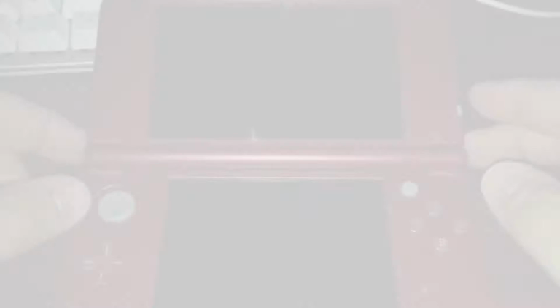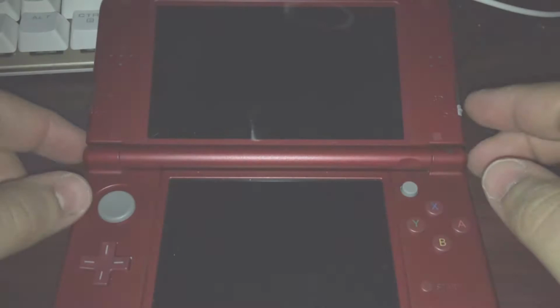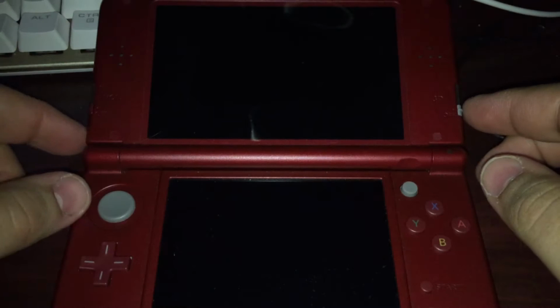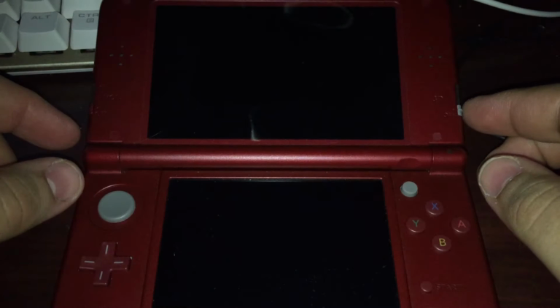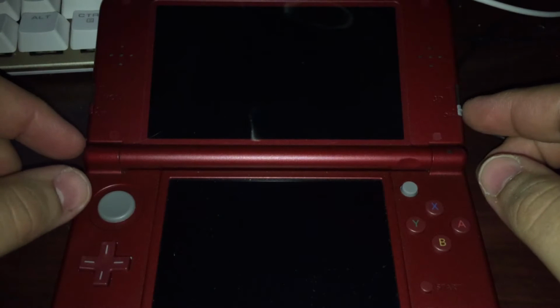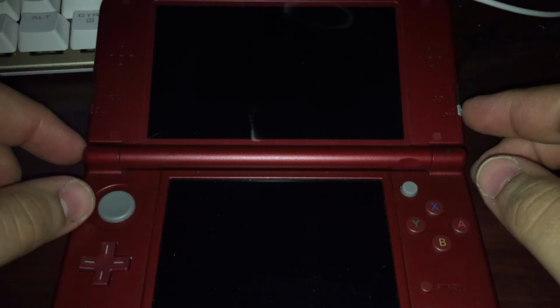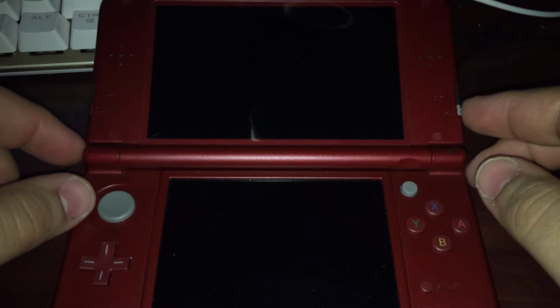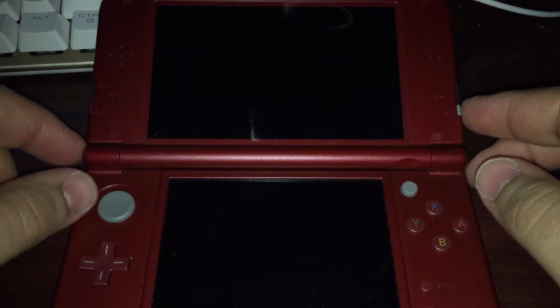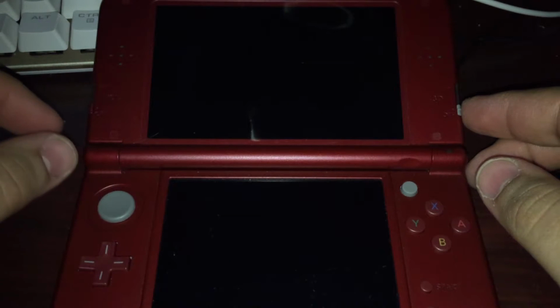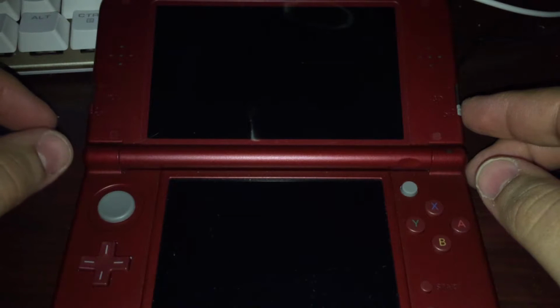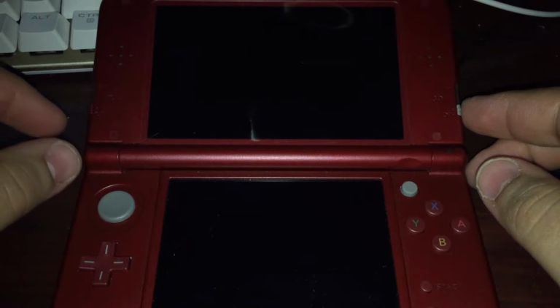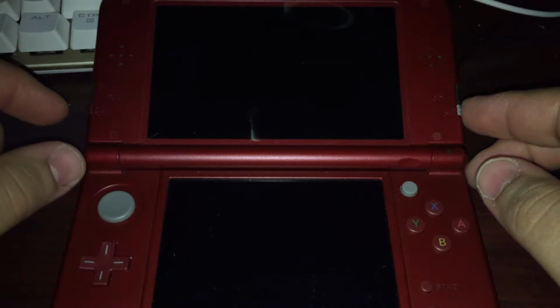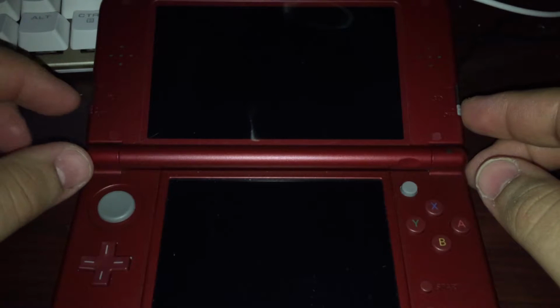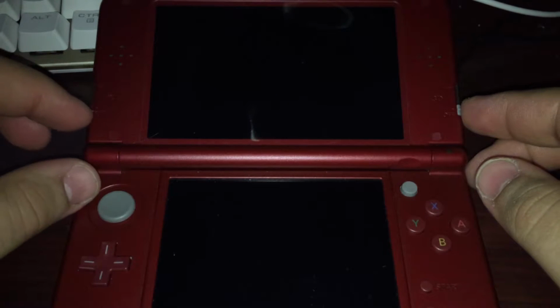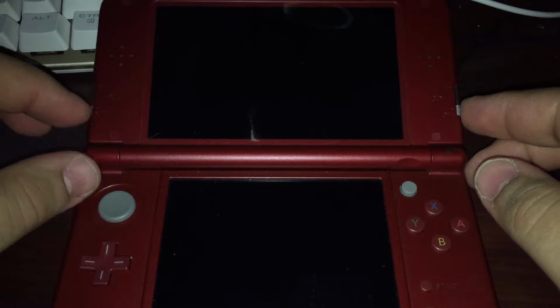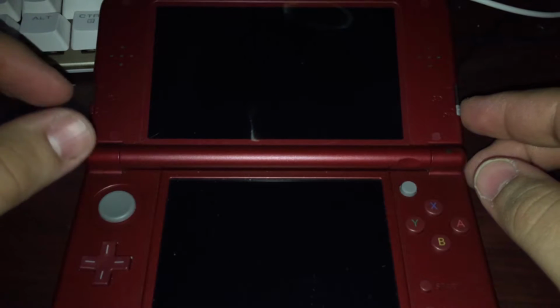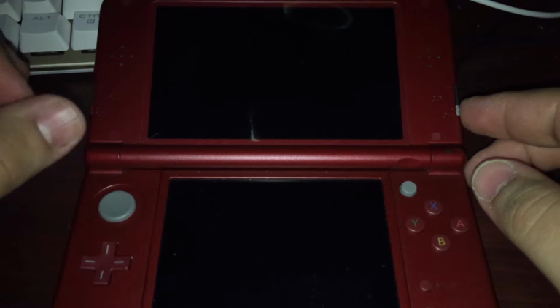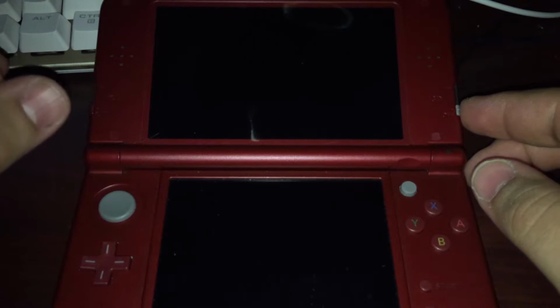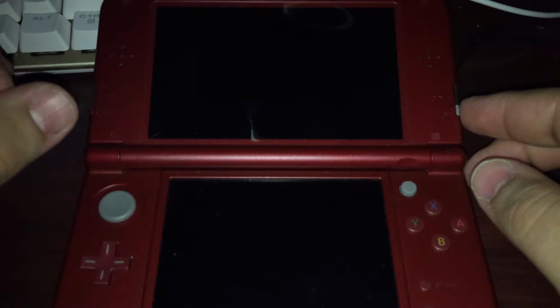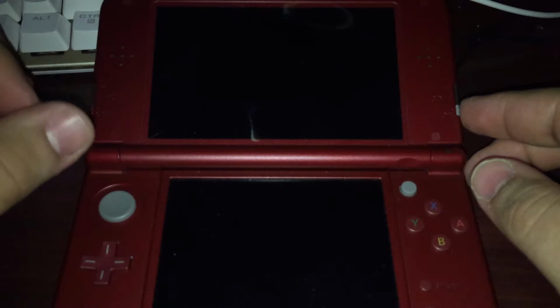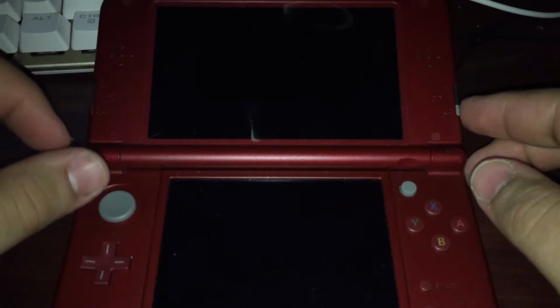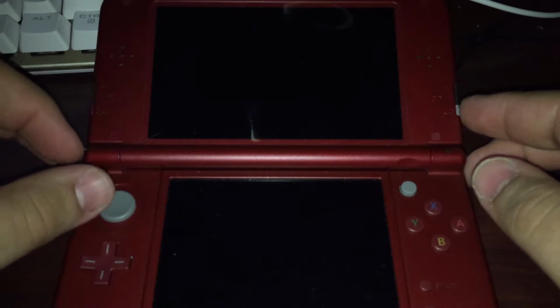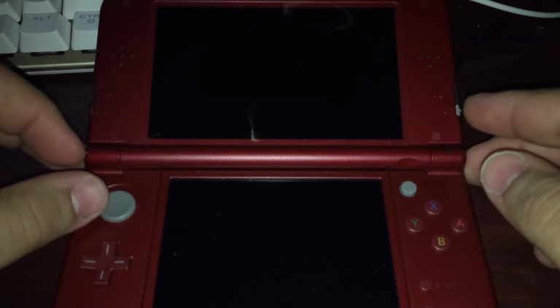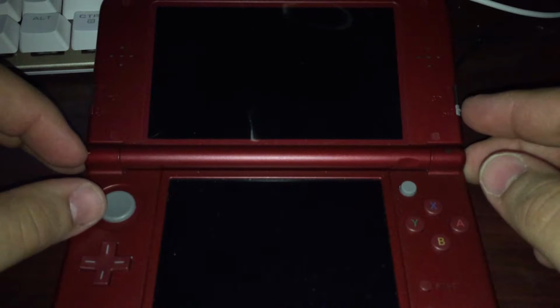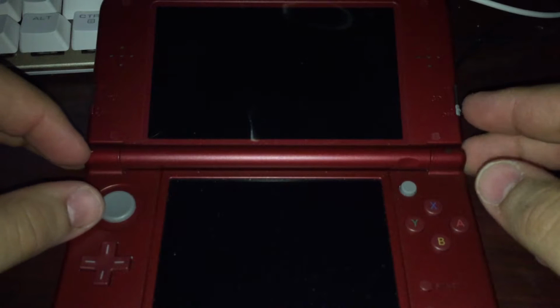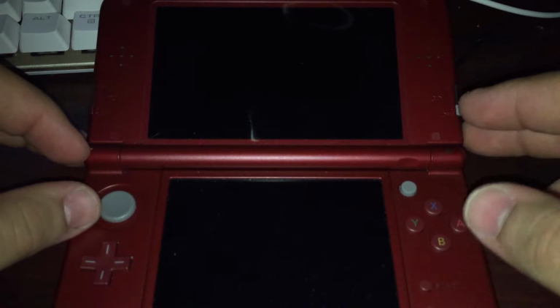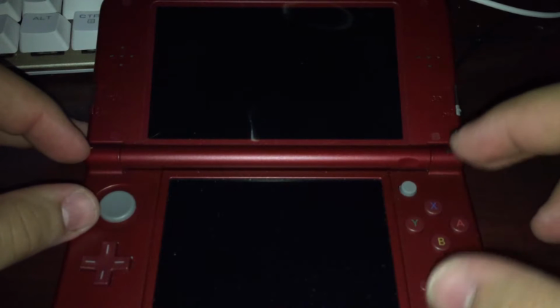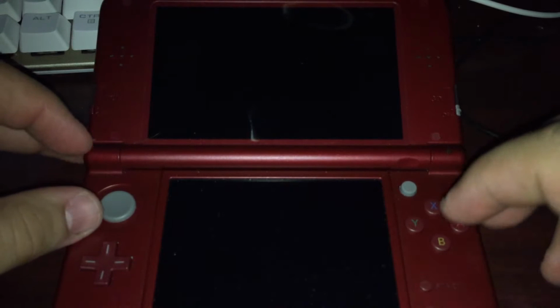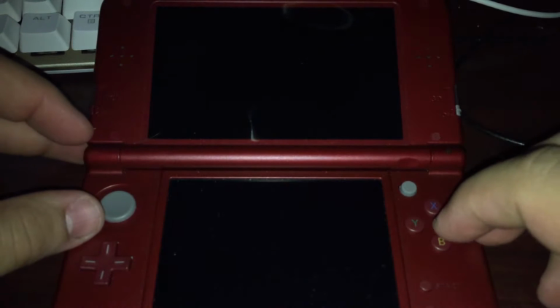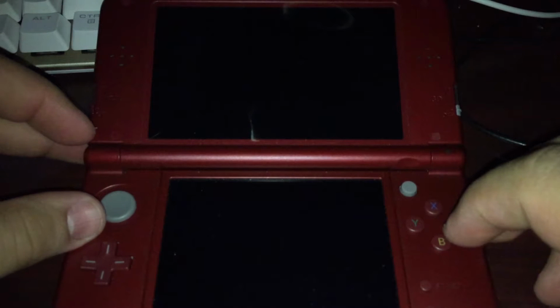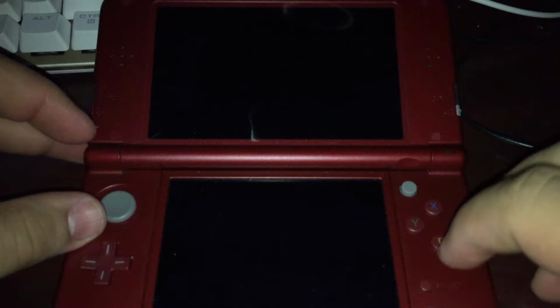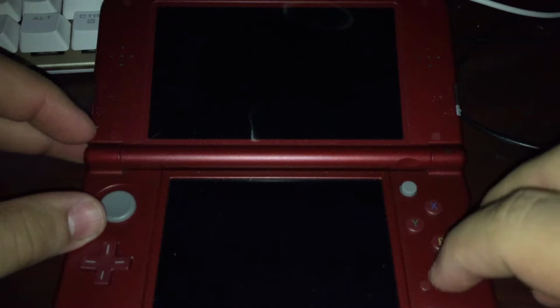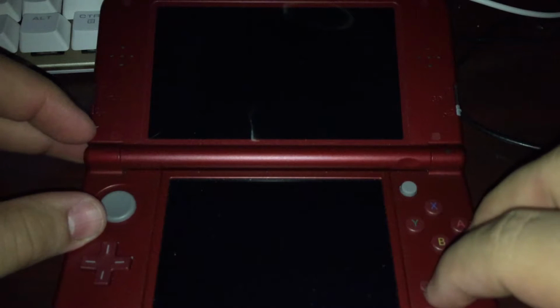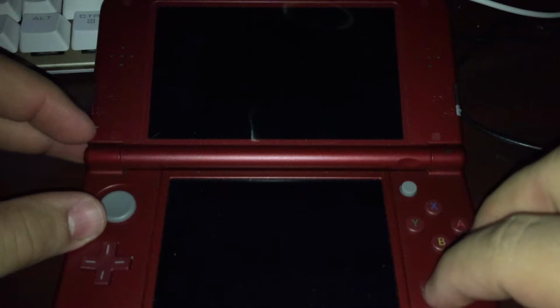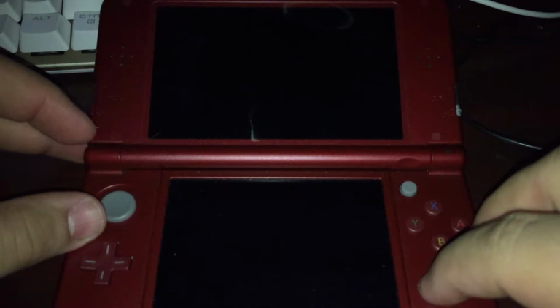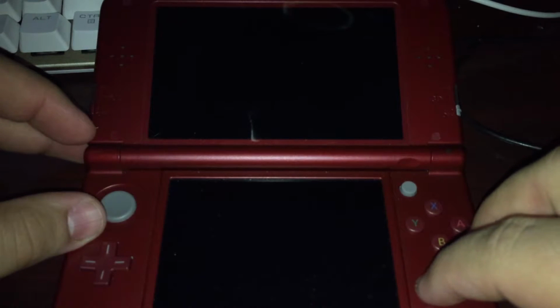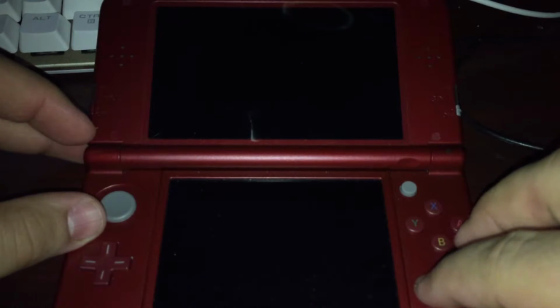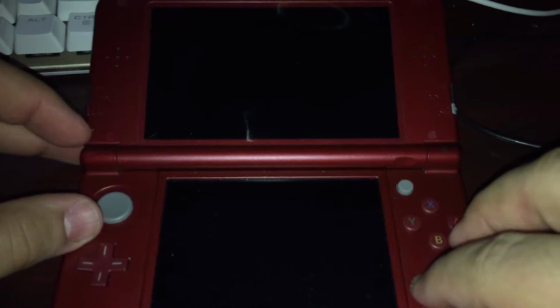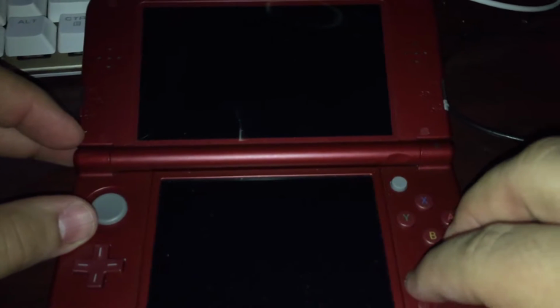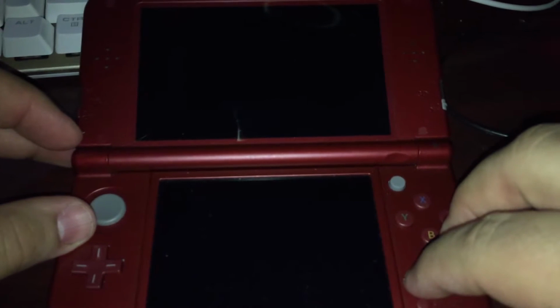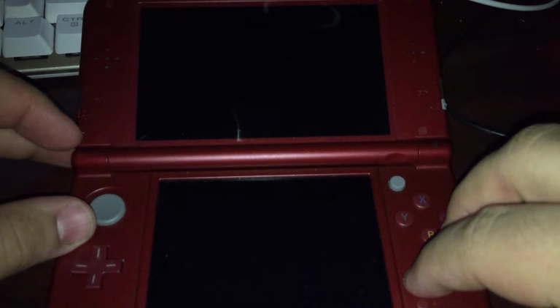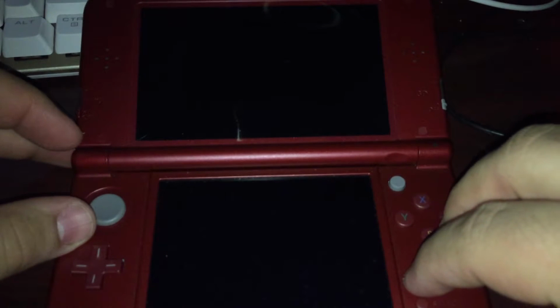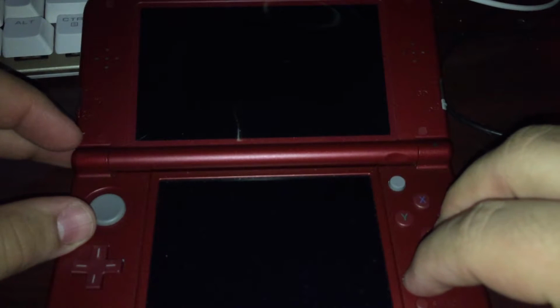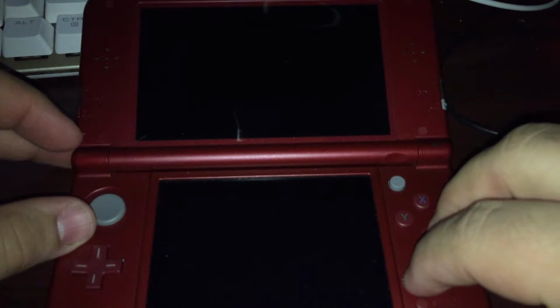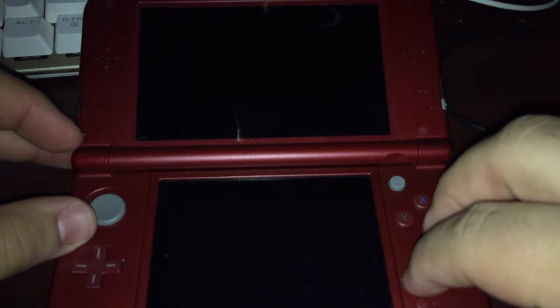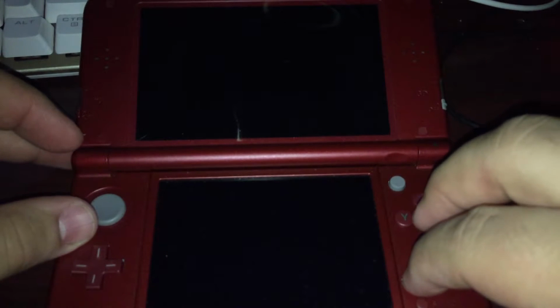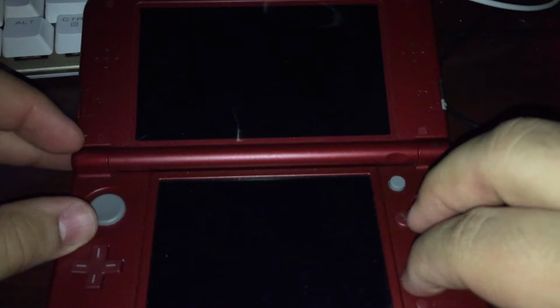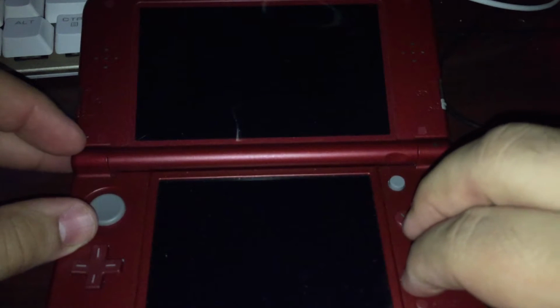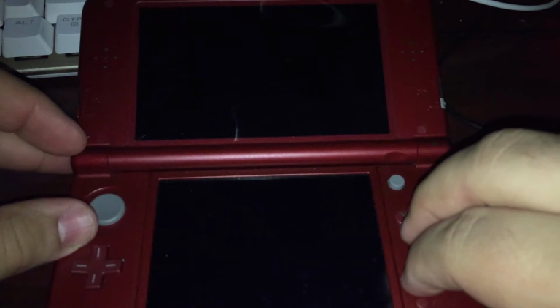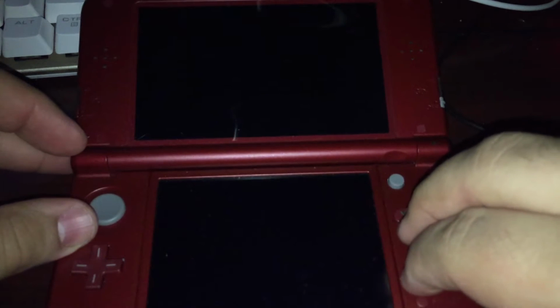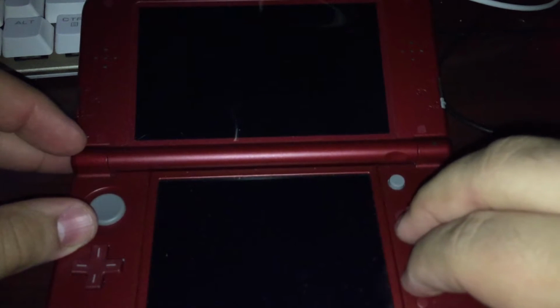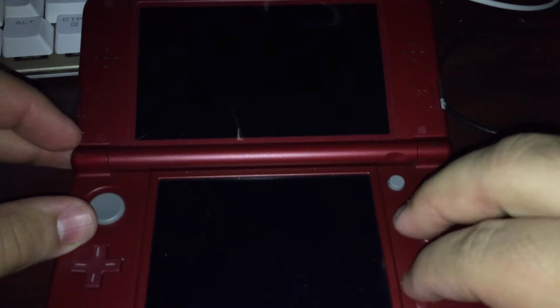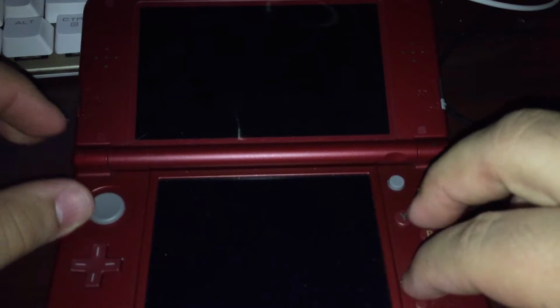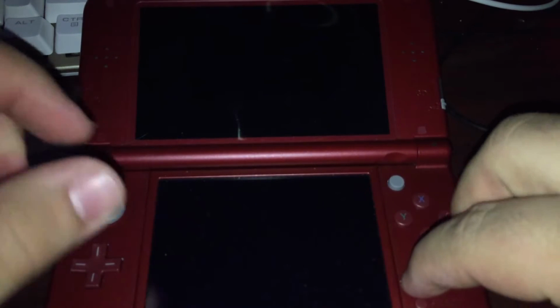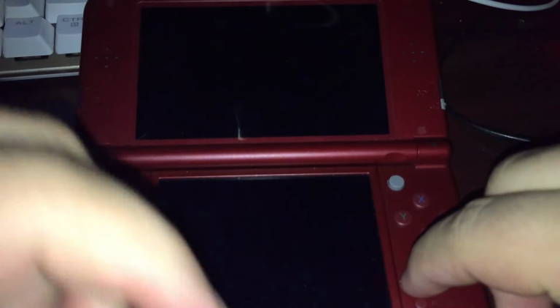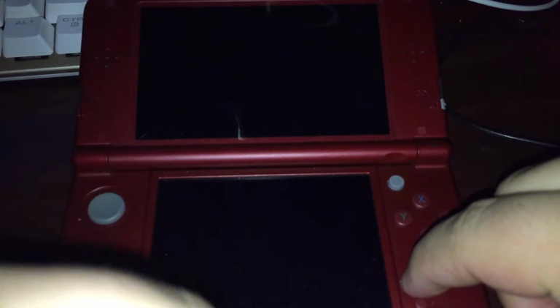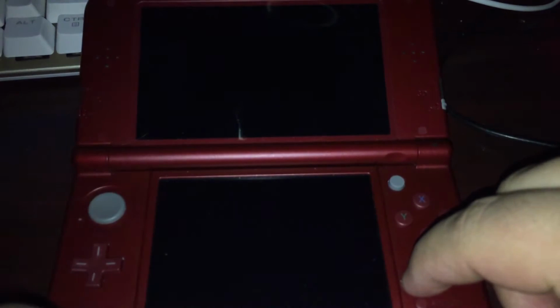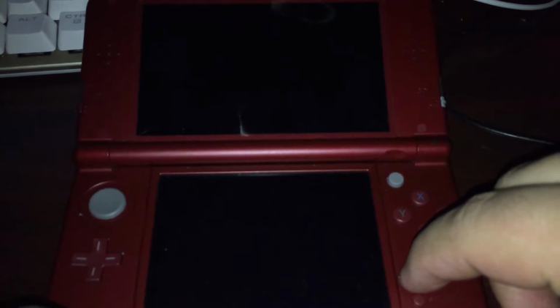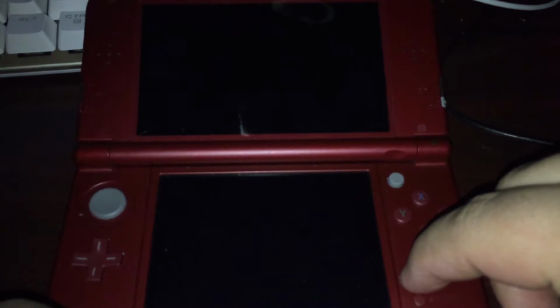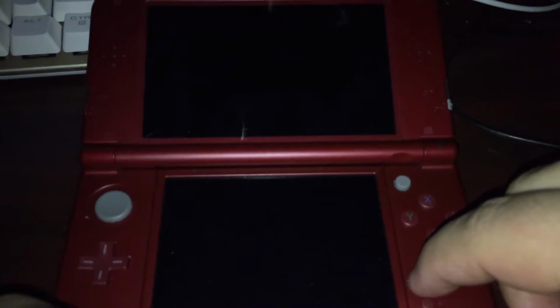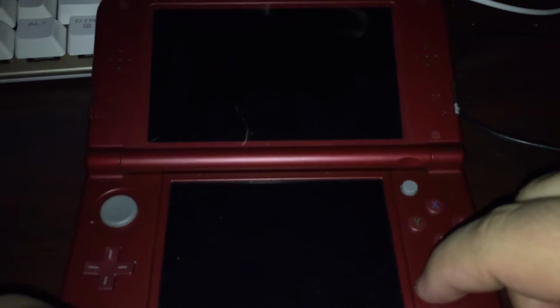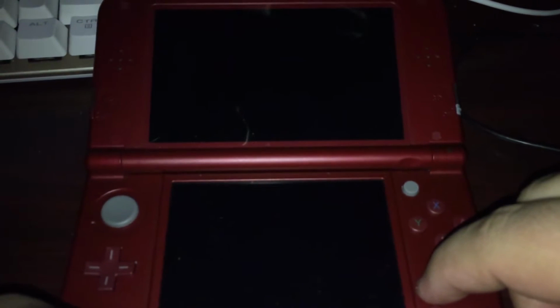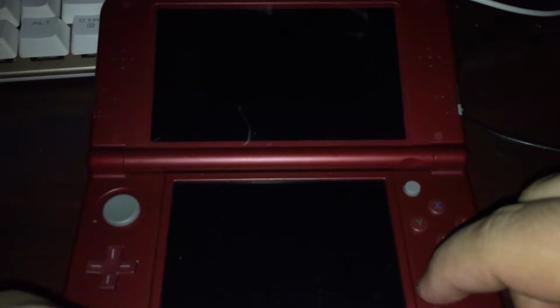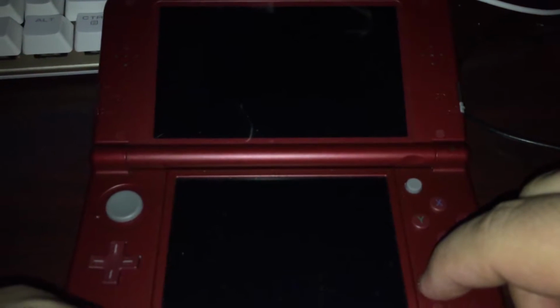You're going to want to start off making sure that your 3DS is powered off. Then hold that start button and press the power on button.